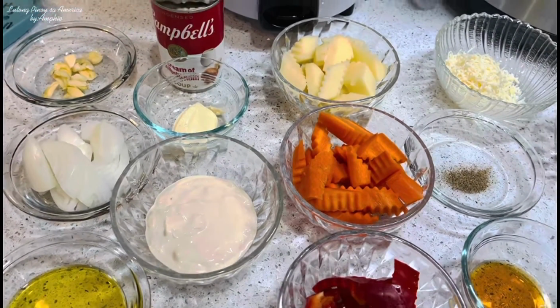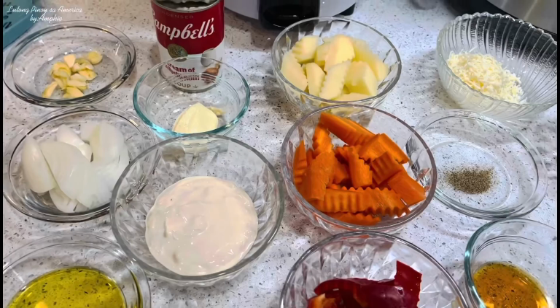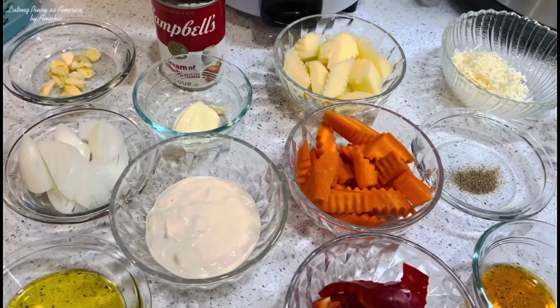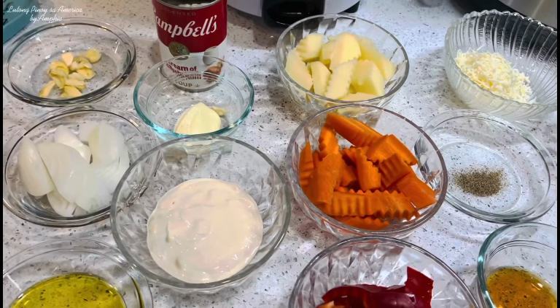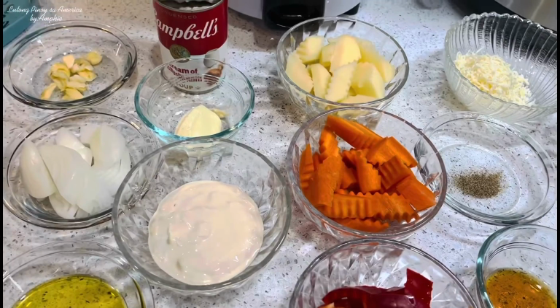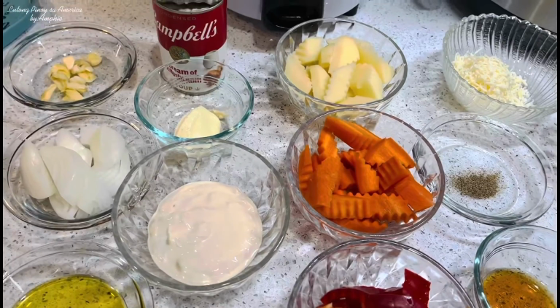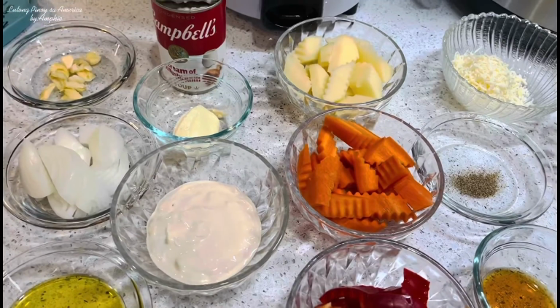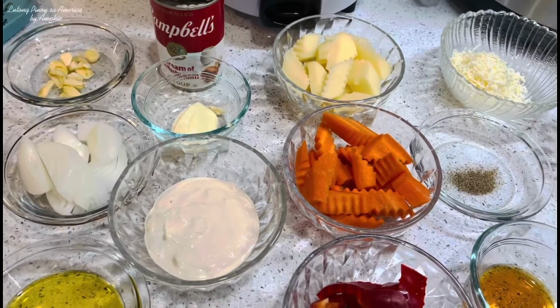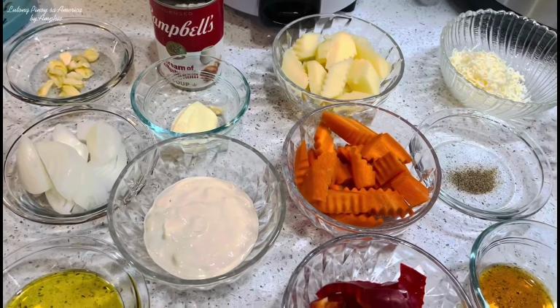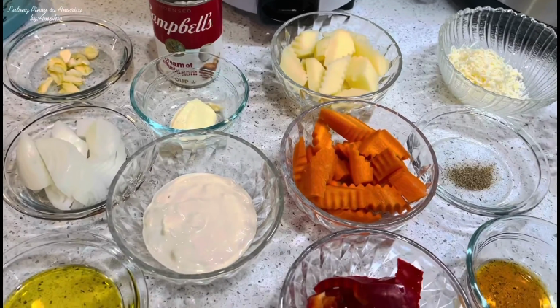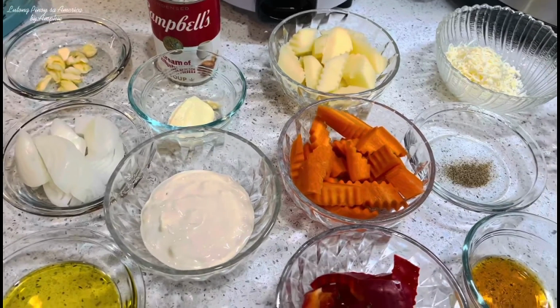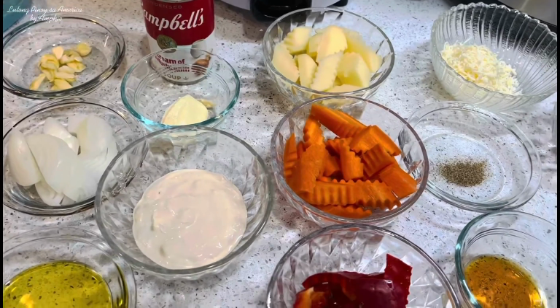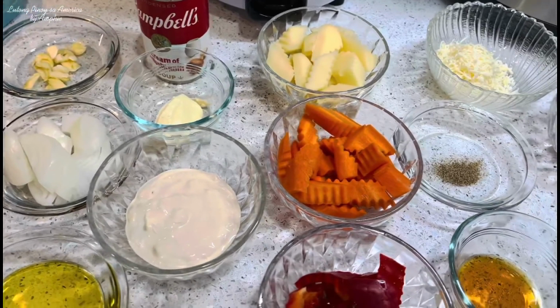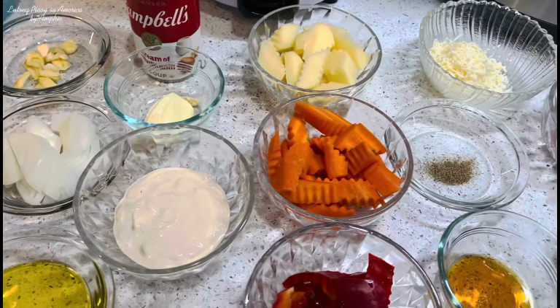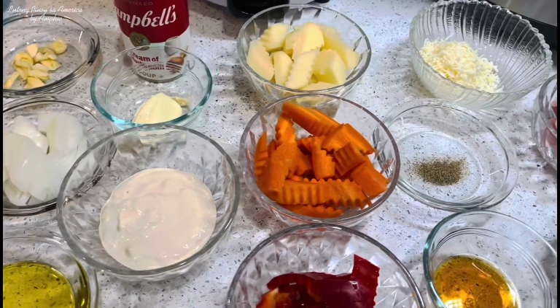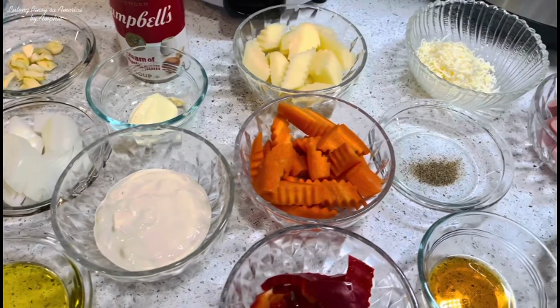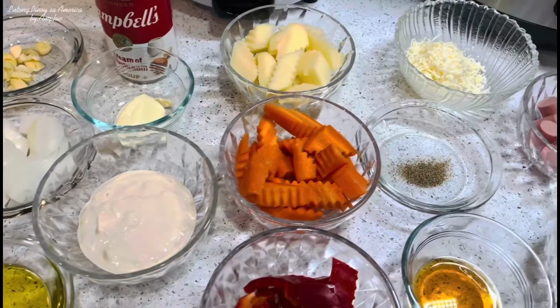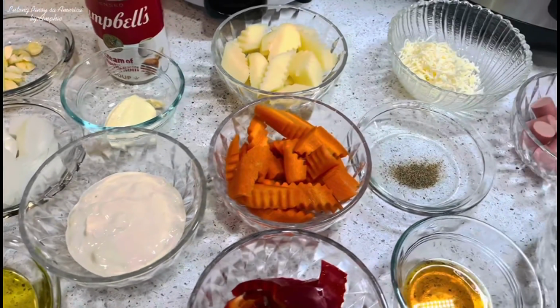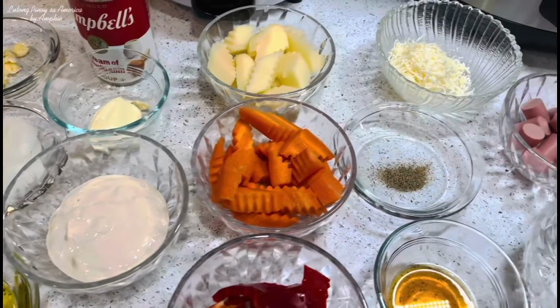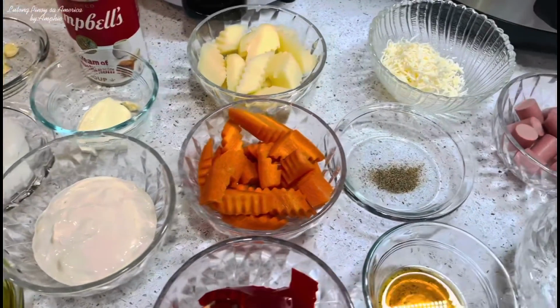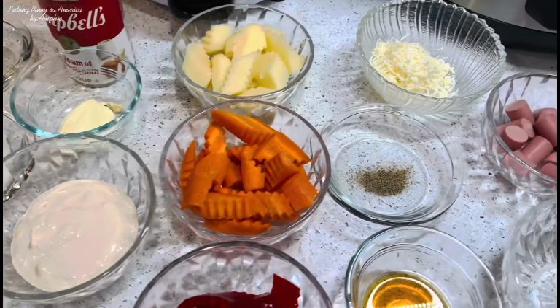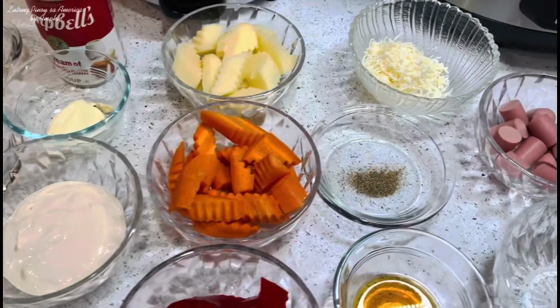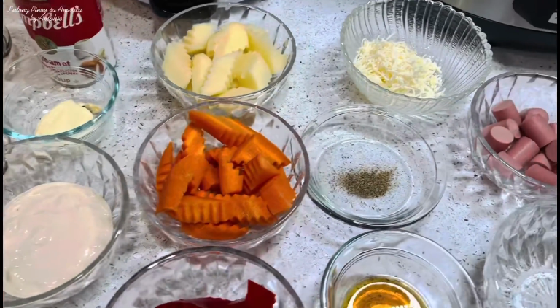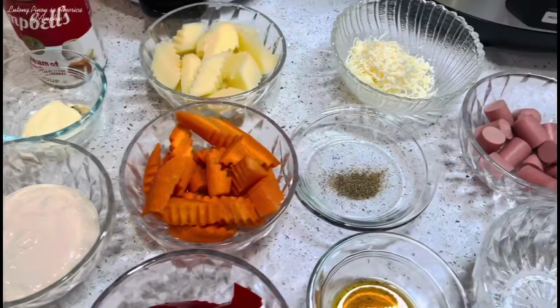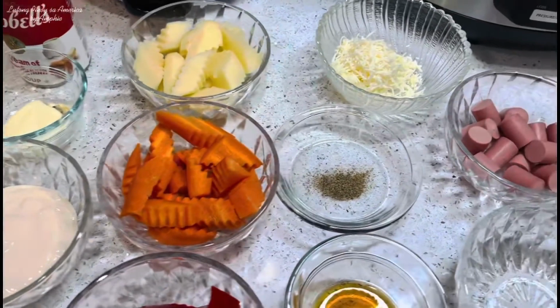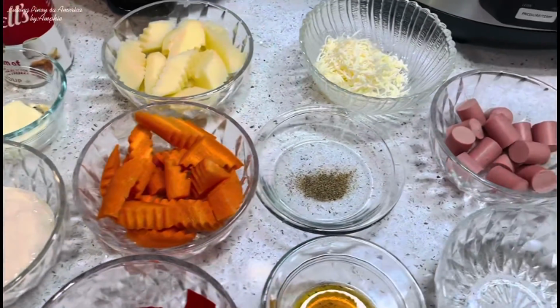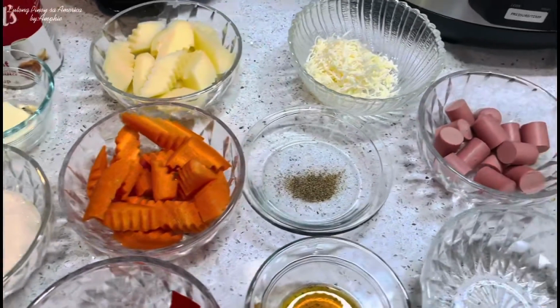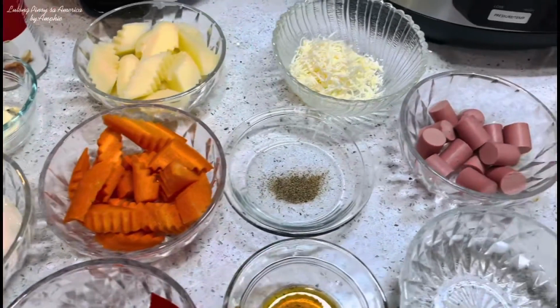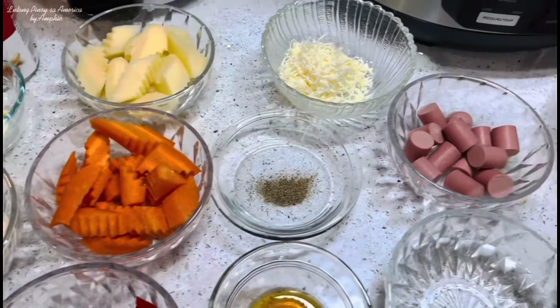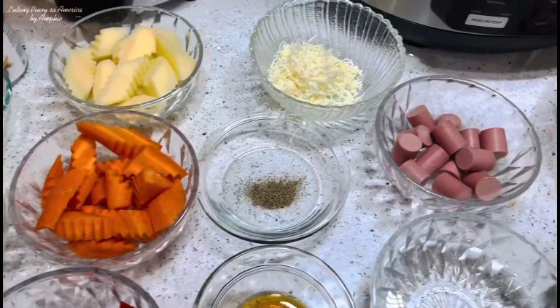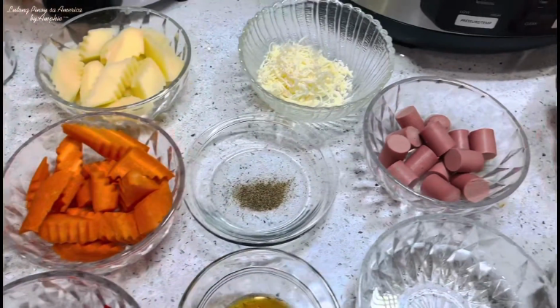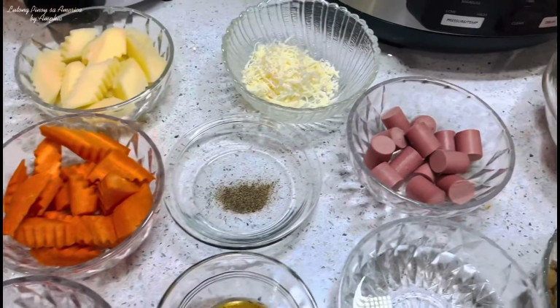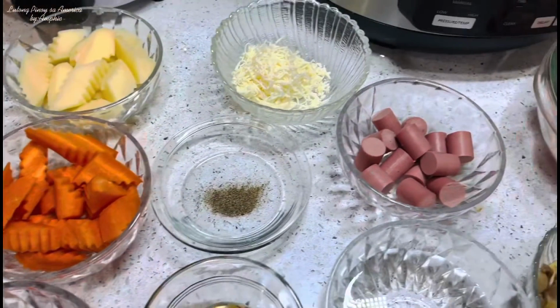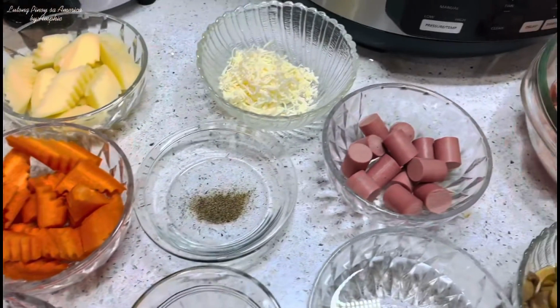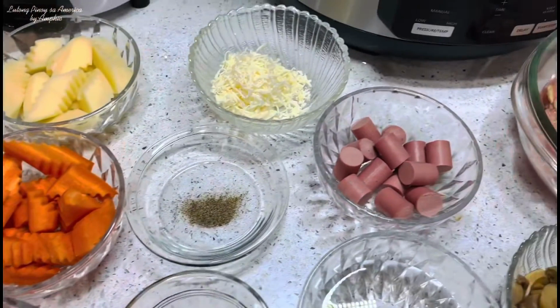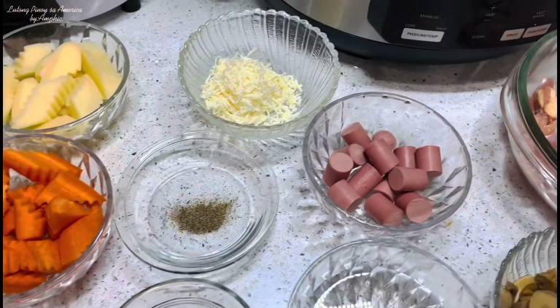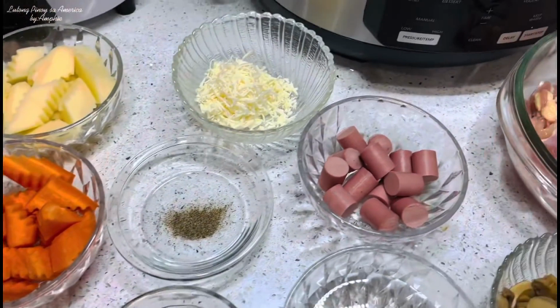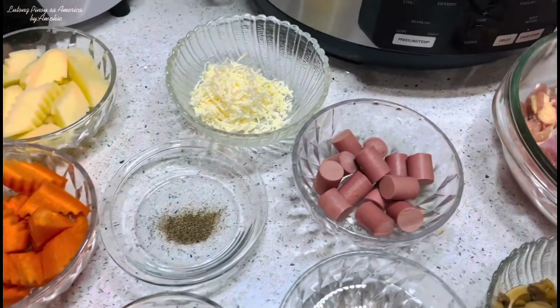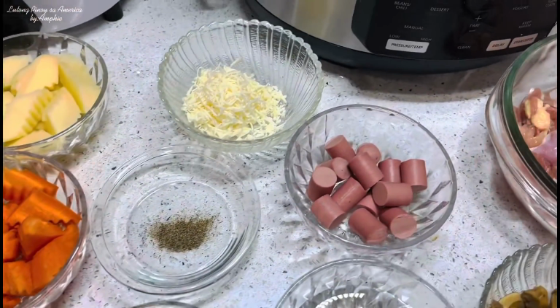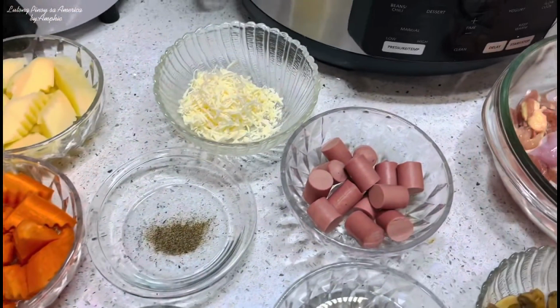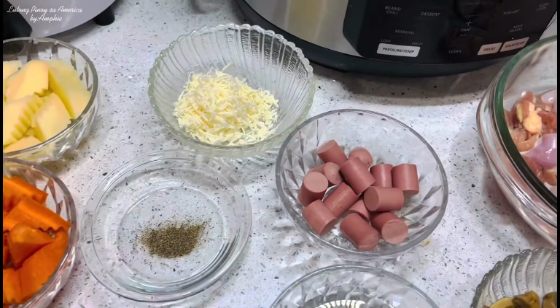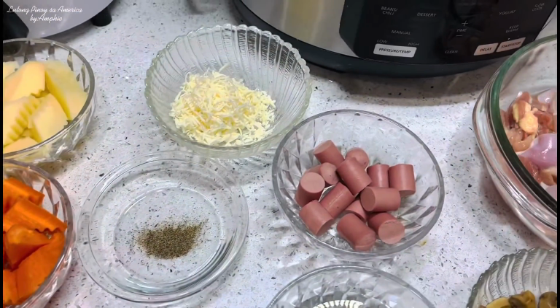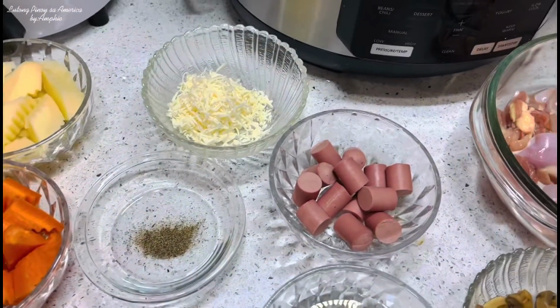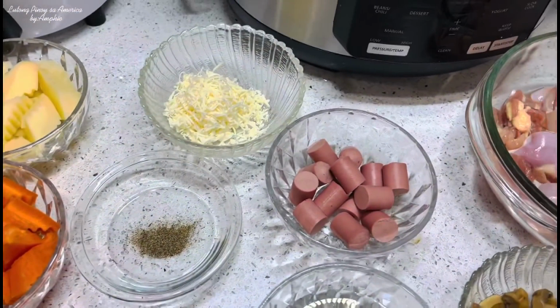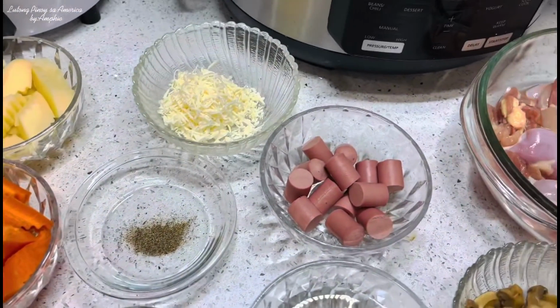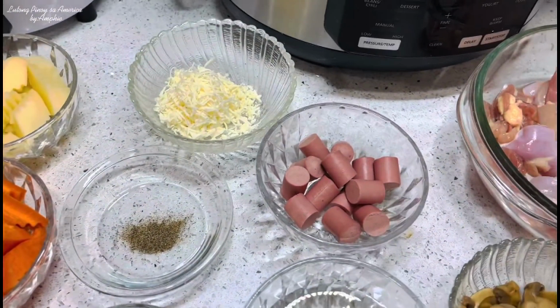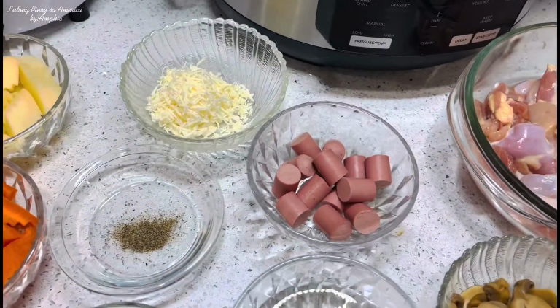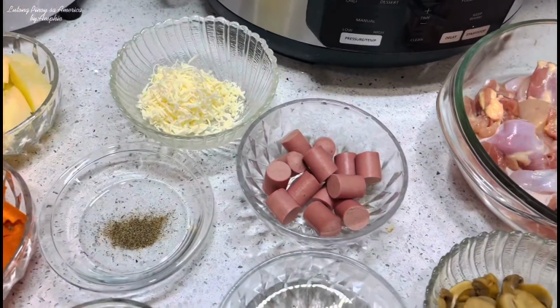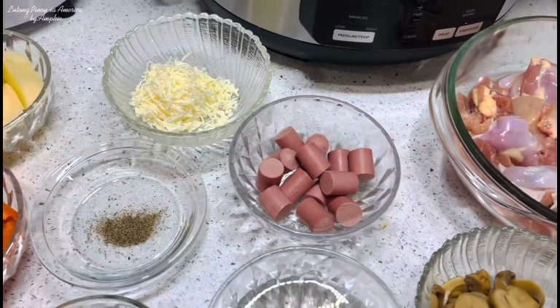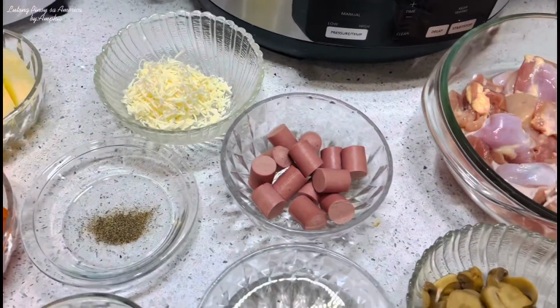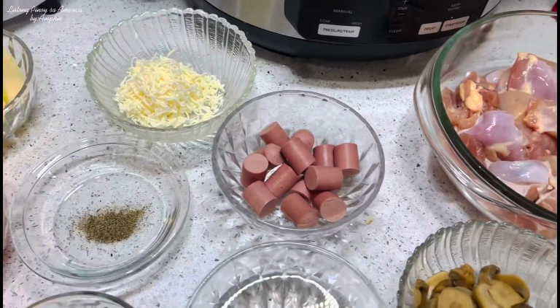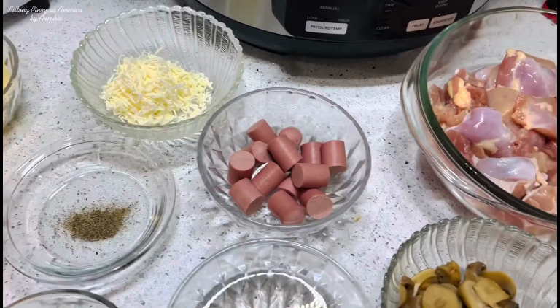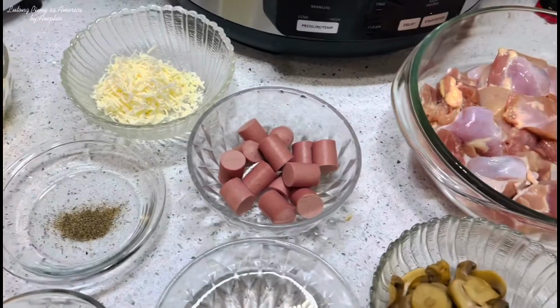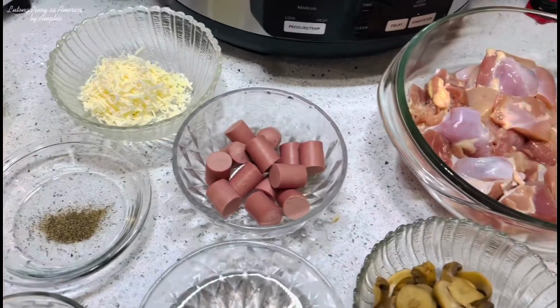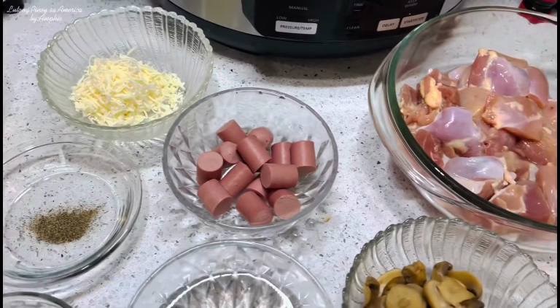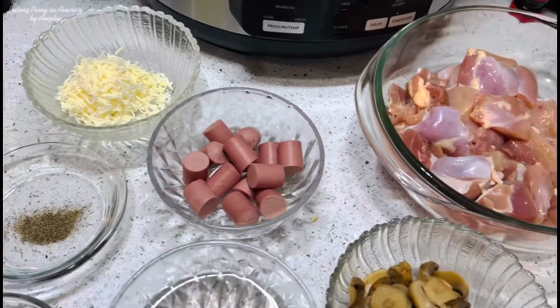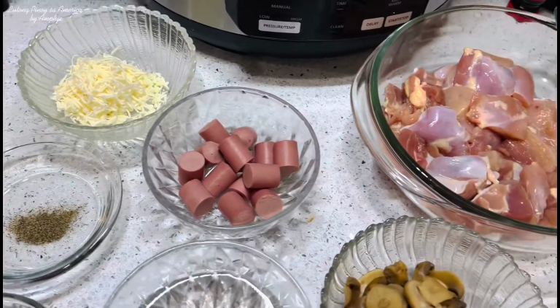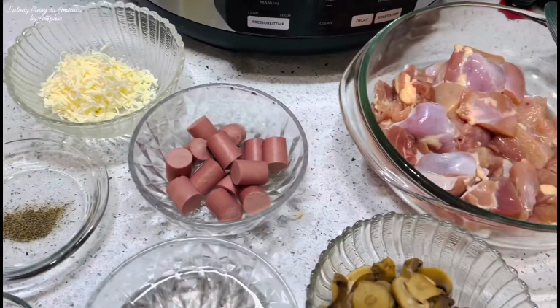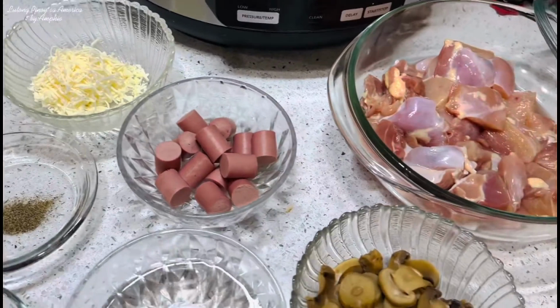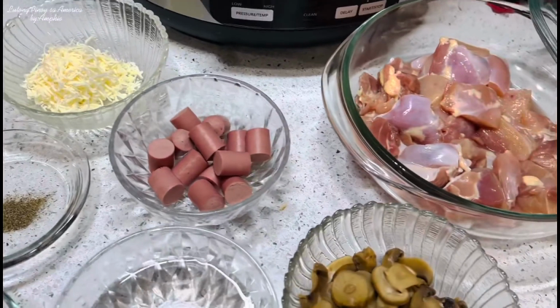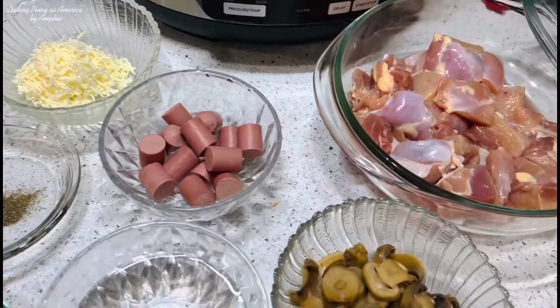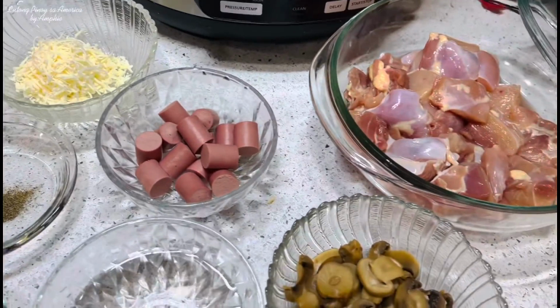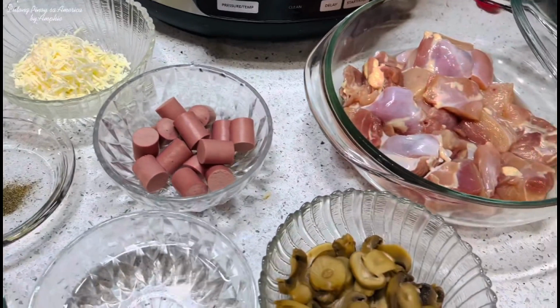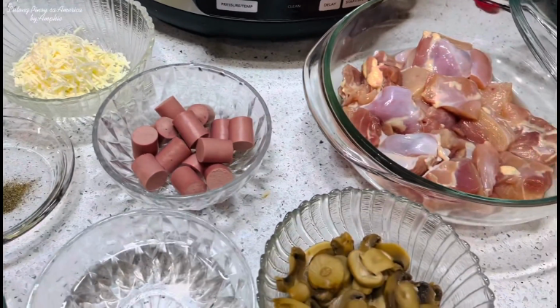Hello, how are you? Ito po yung mga ilalagay natin dito sa ating napaka-creamy na chicken pastel.